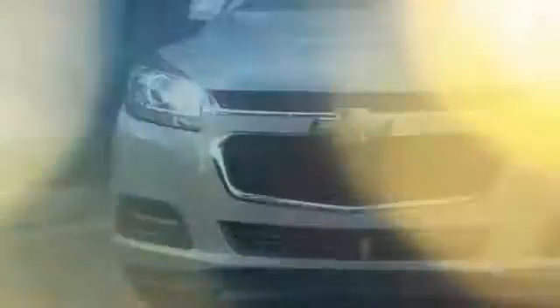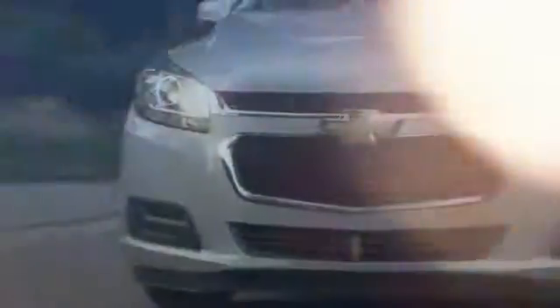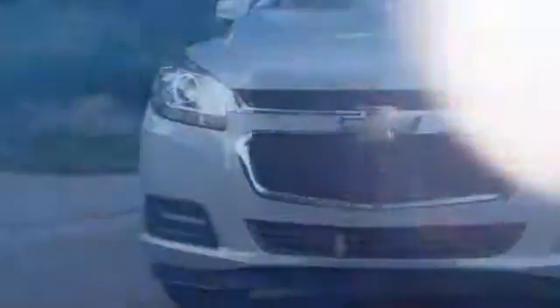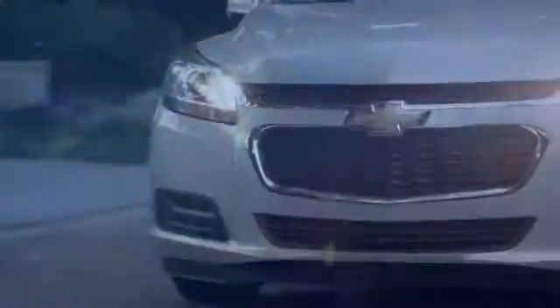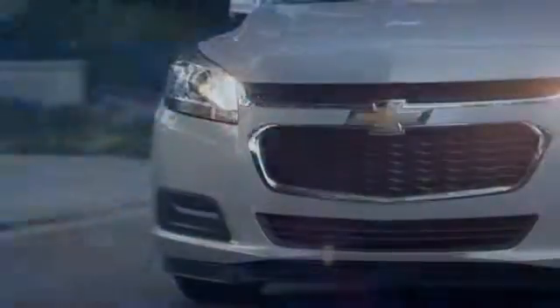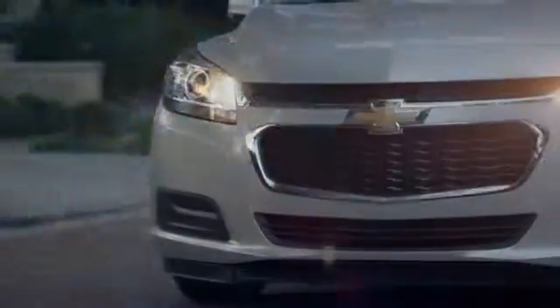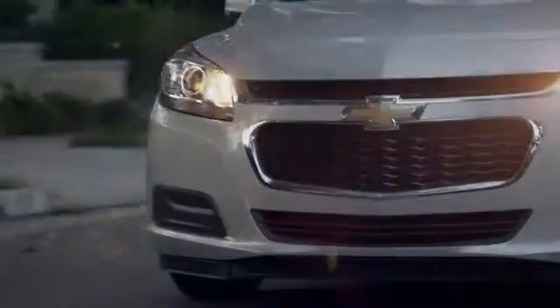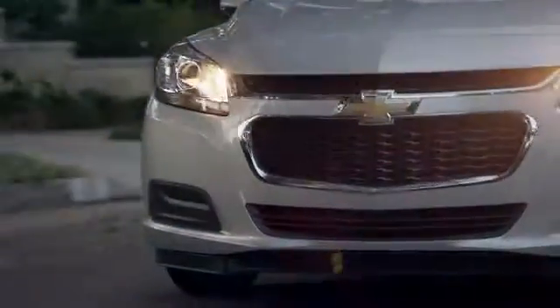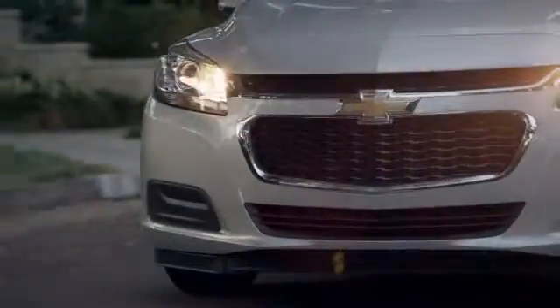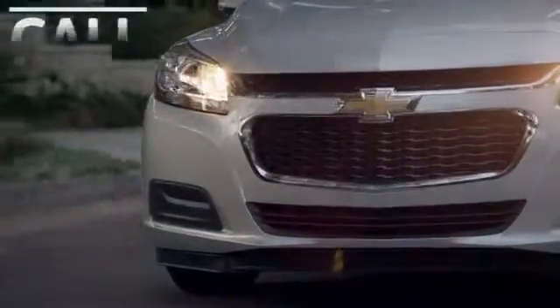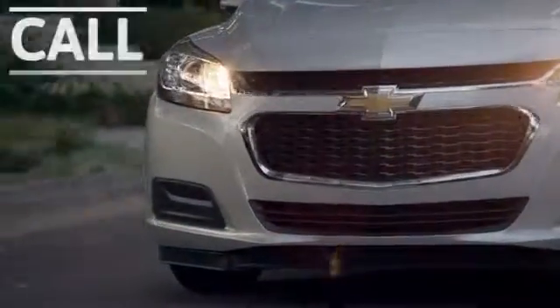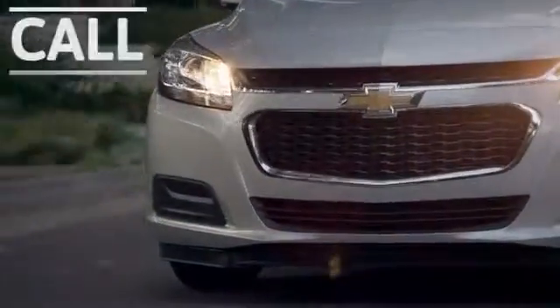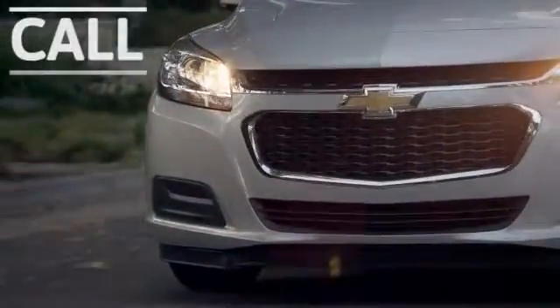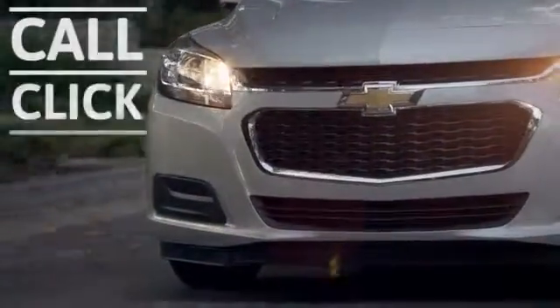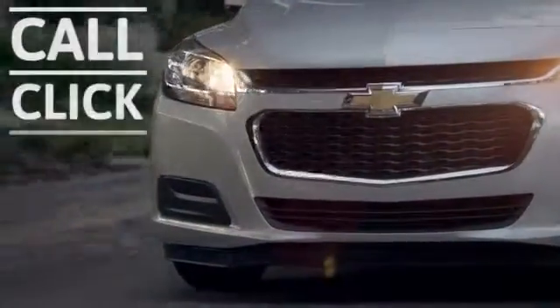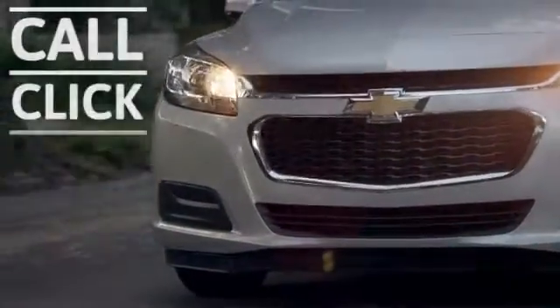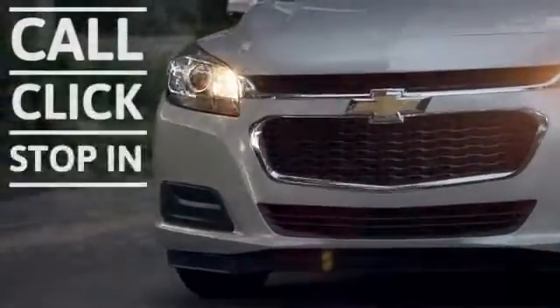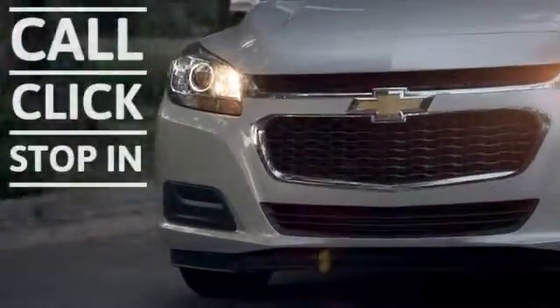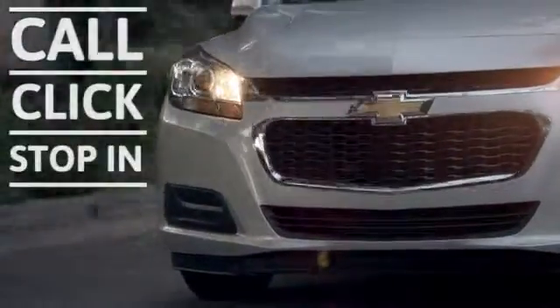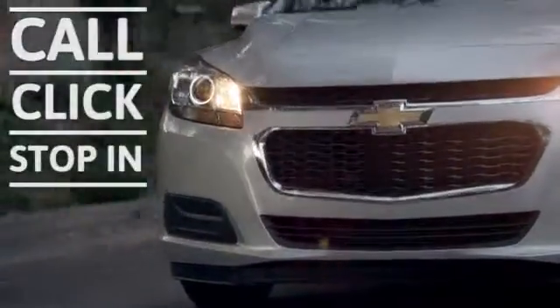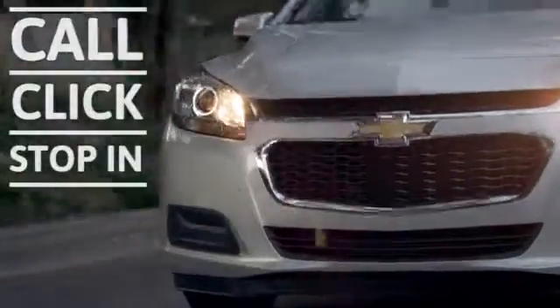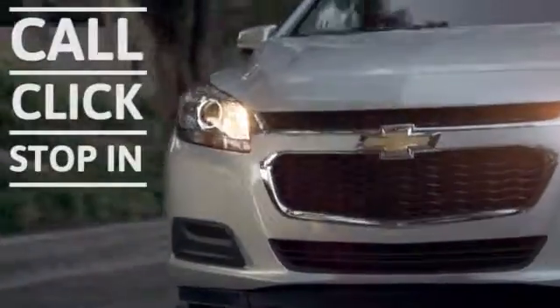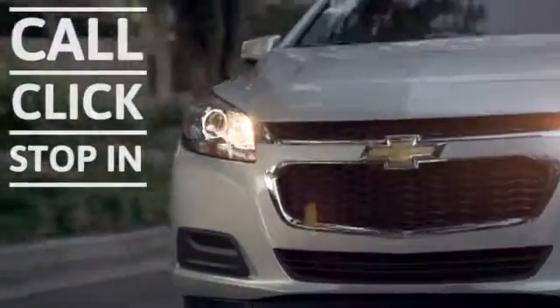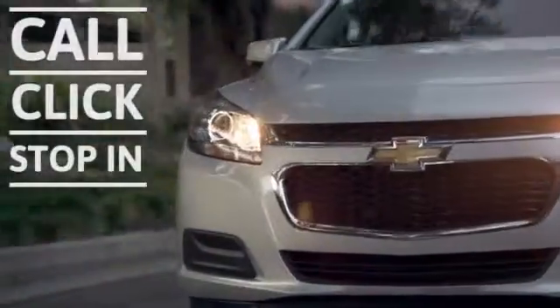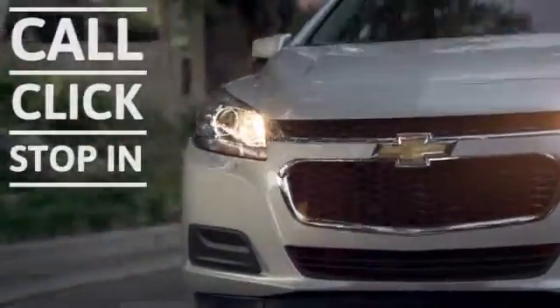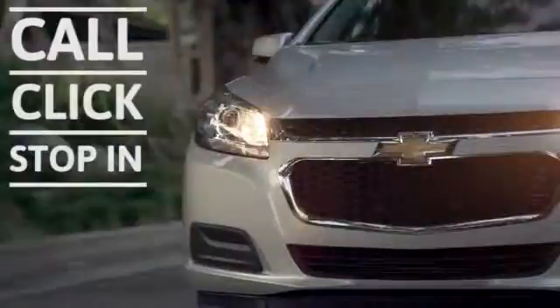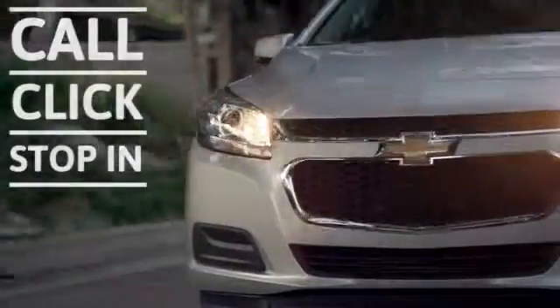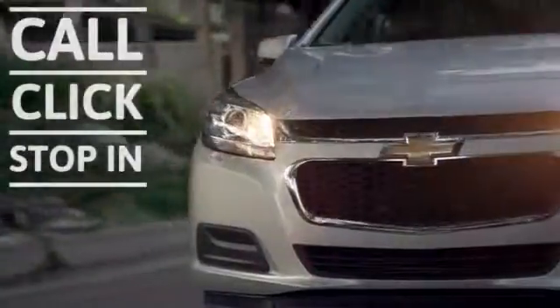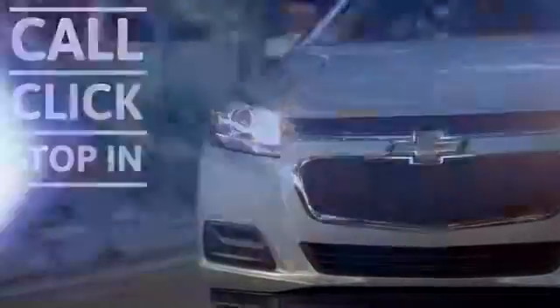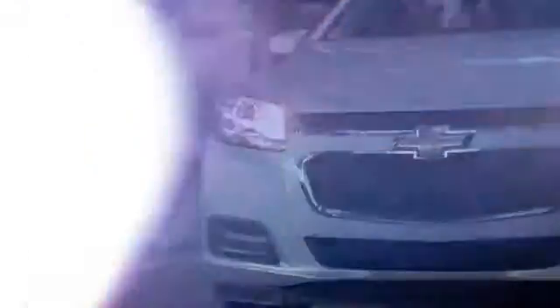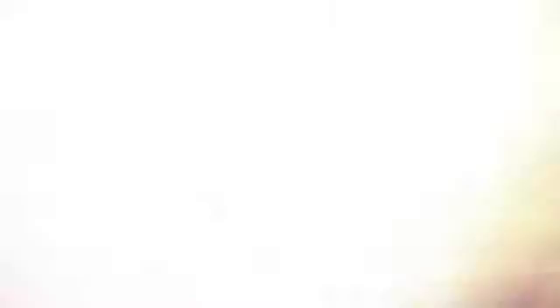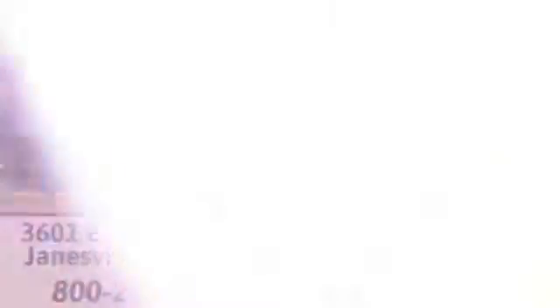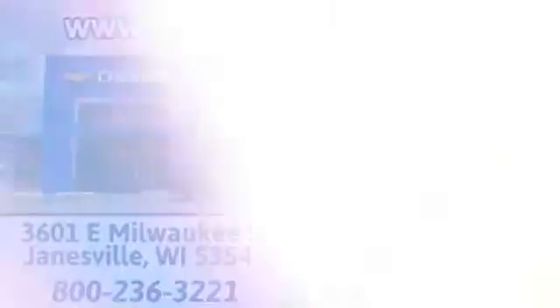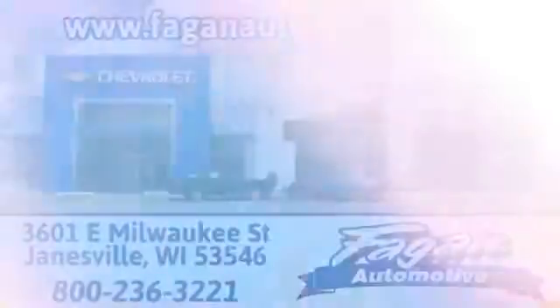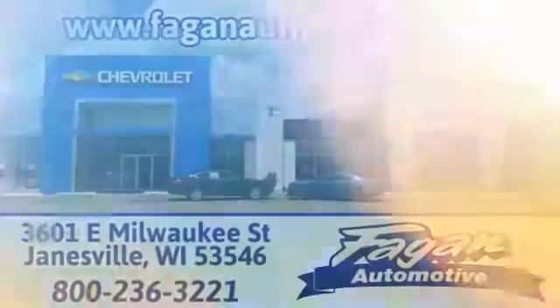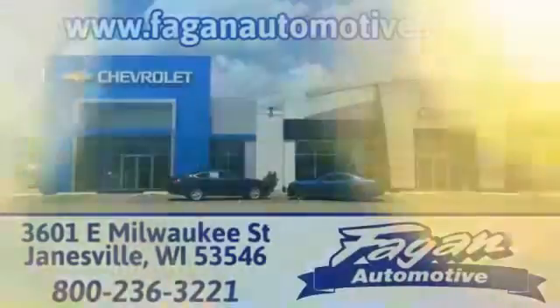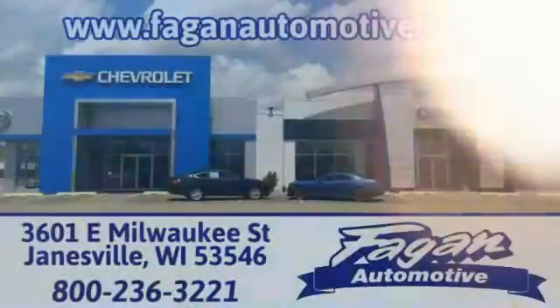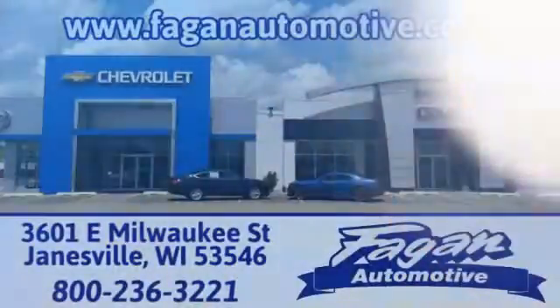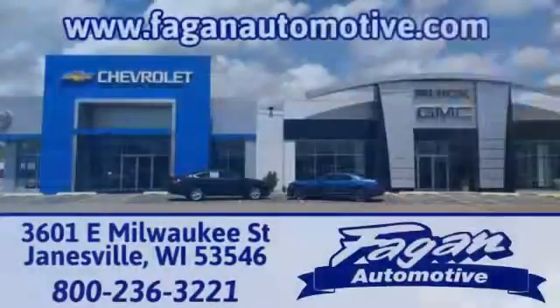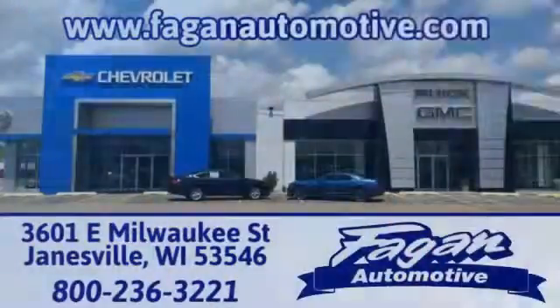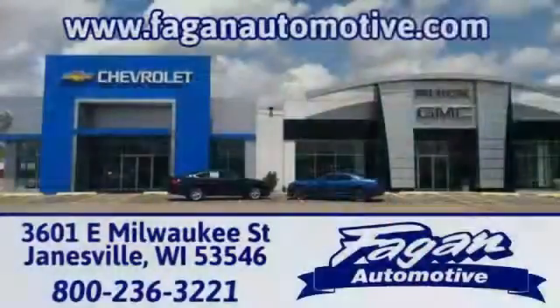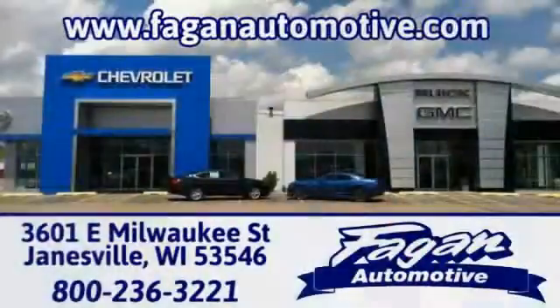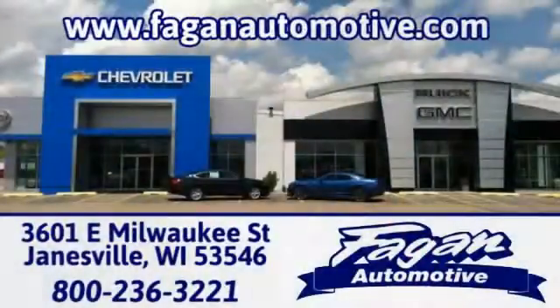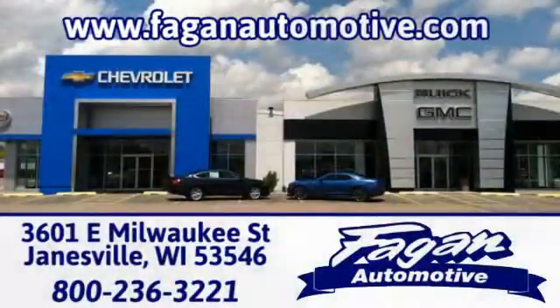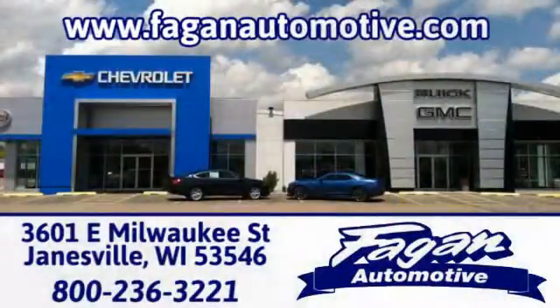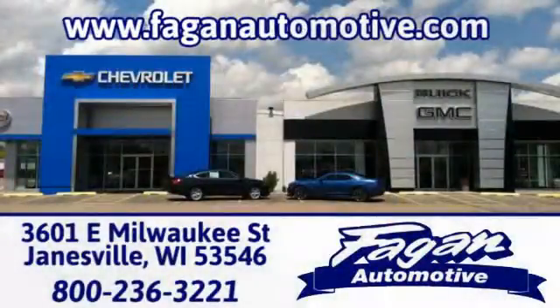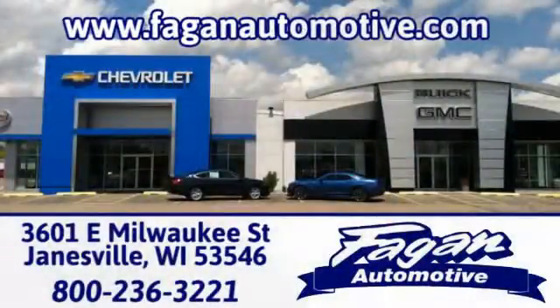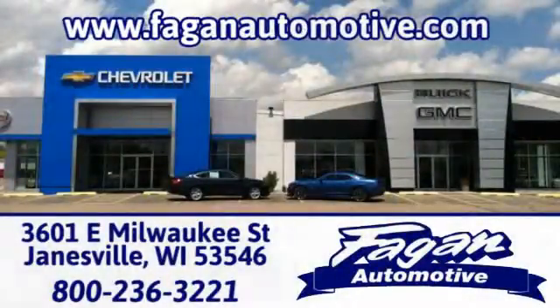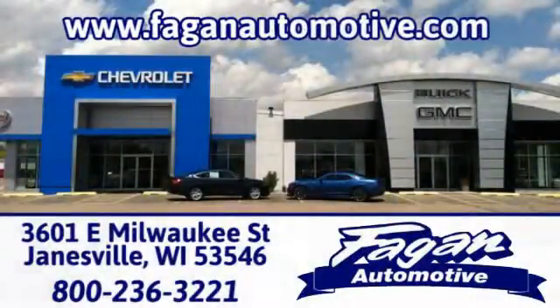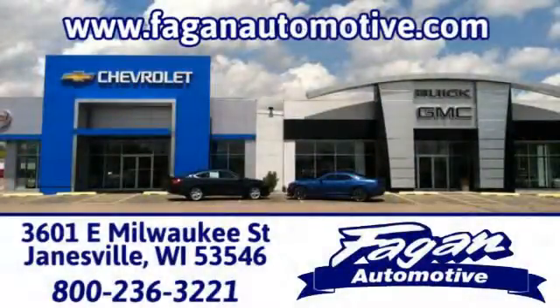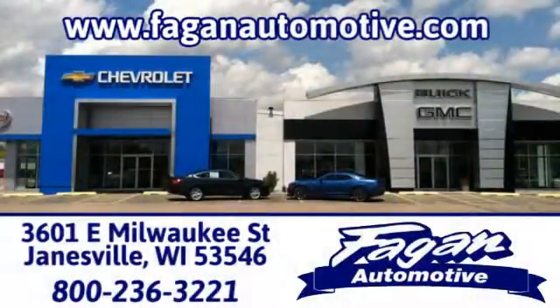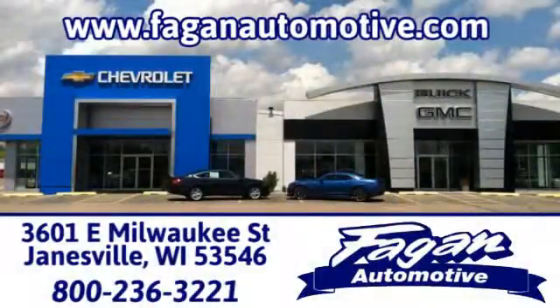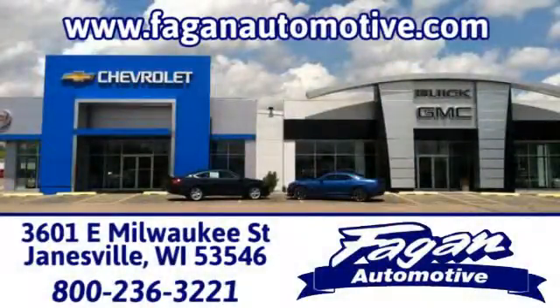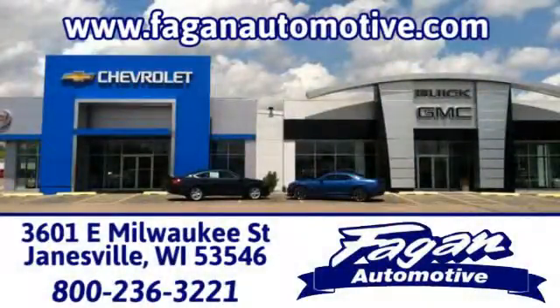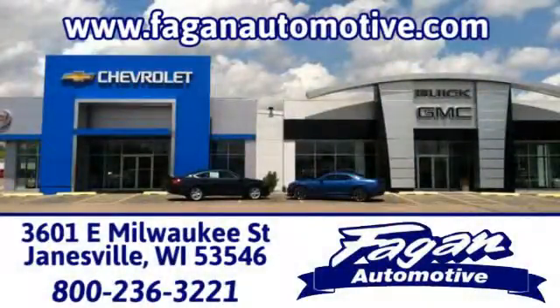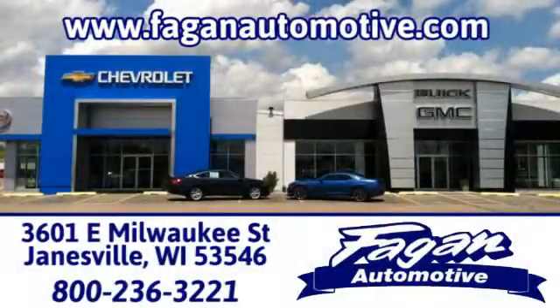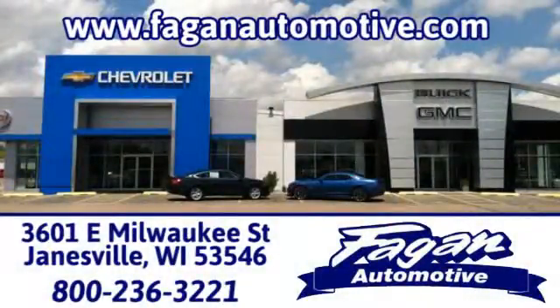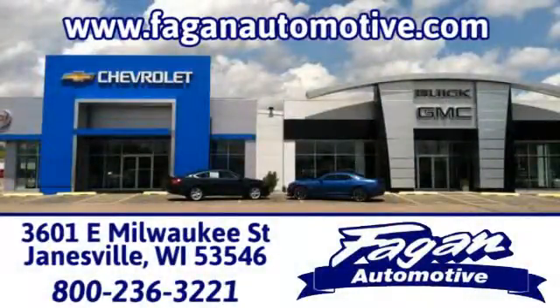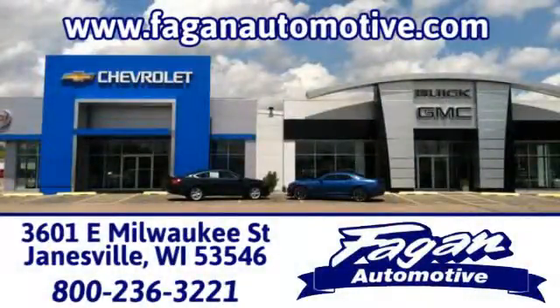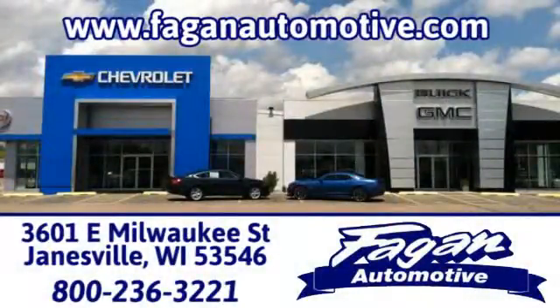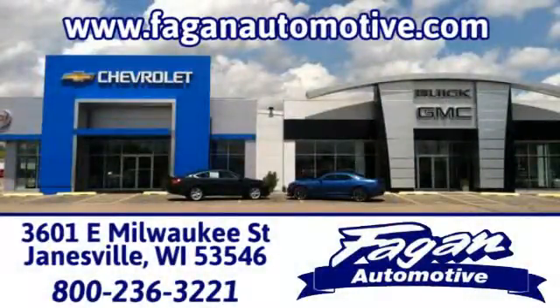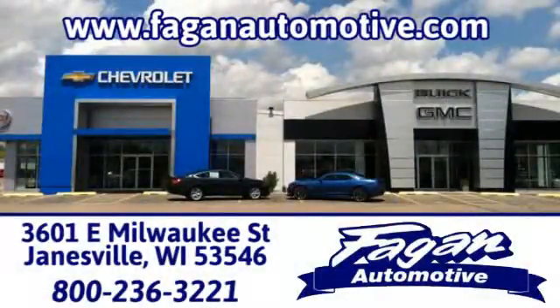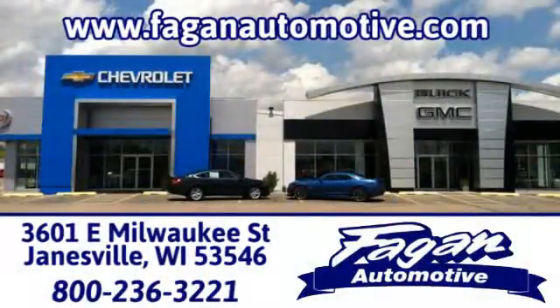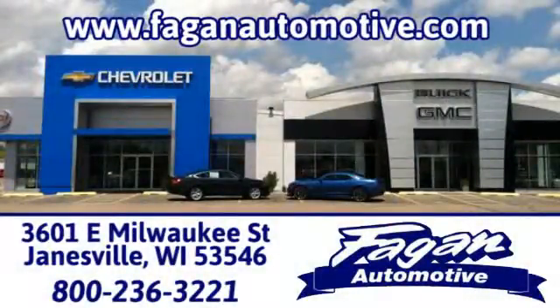Call, click, or stop in for a test drive today. We're conveniently located at 3601 East Milwaukee Street in Janesville, Wisconsin.